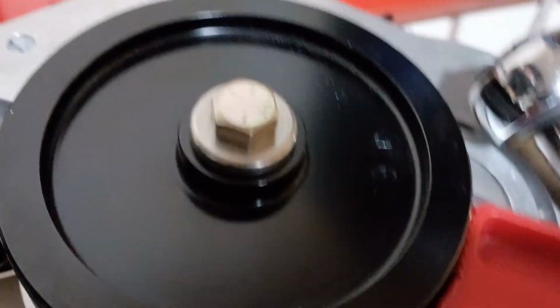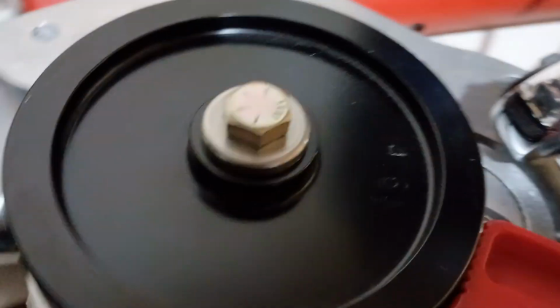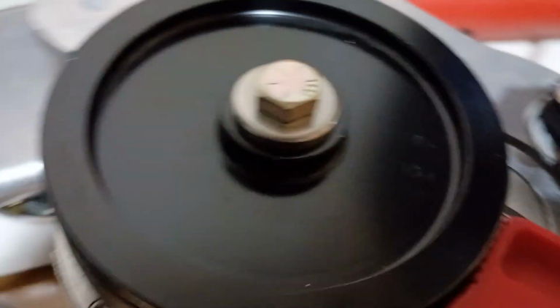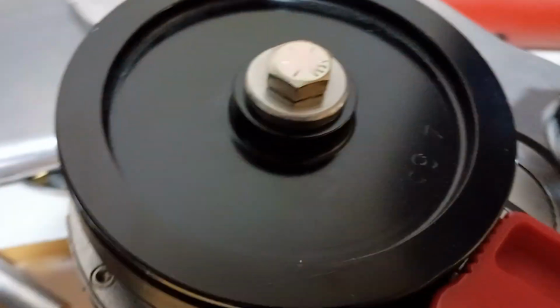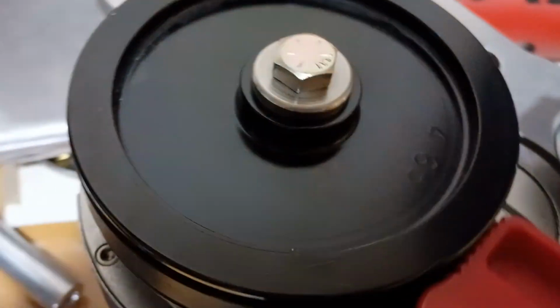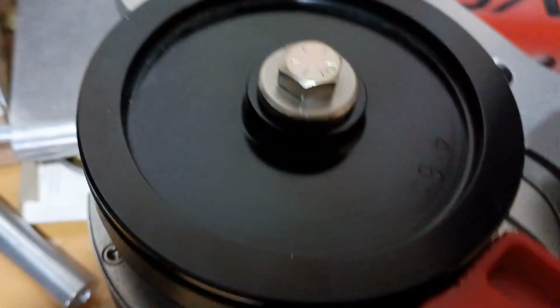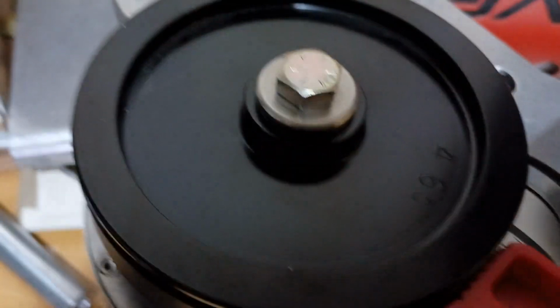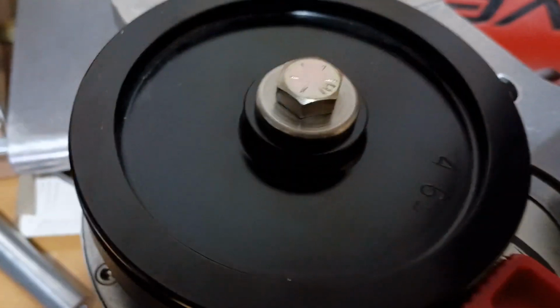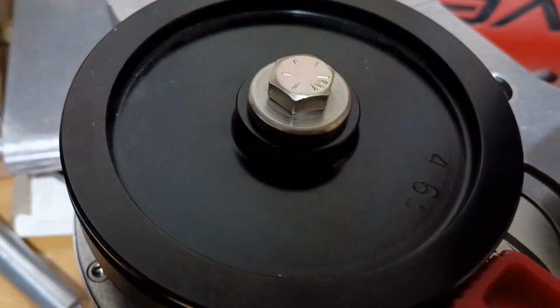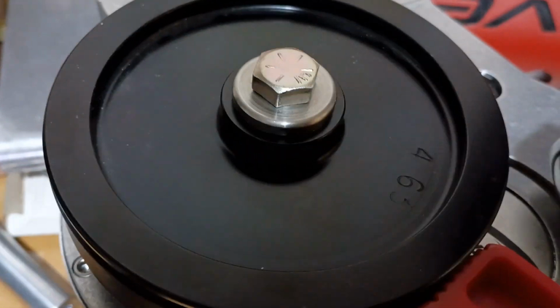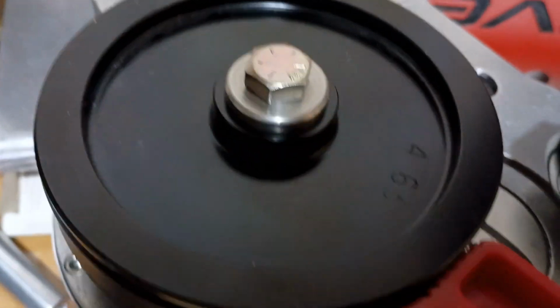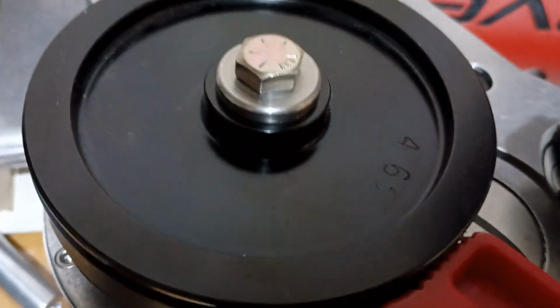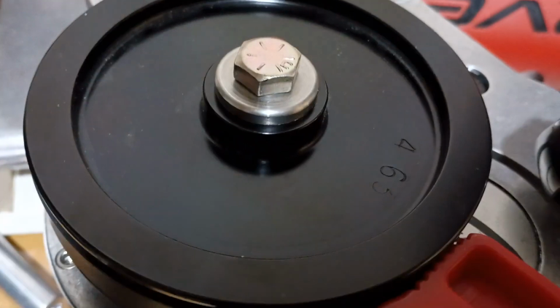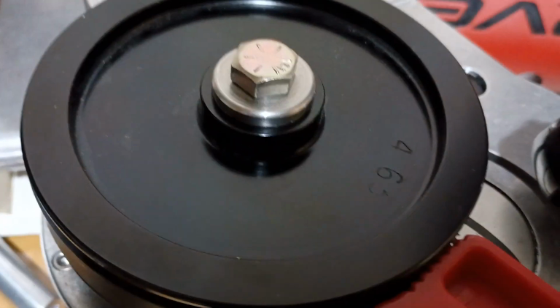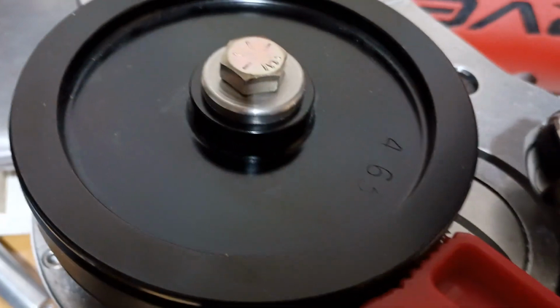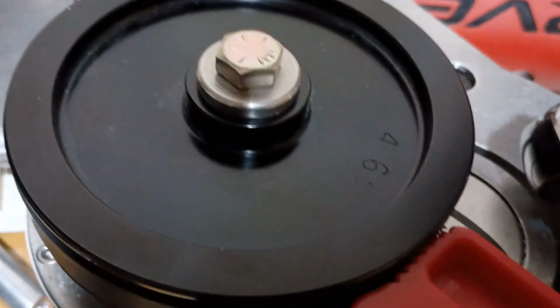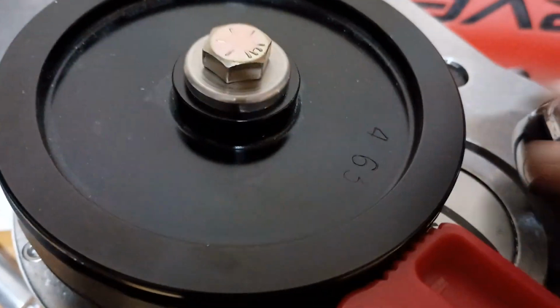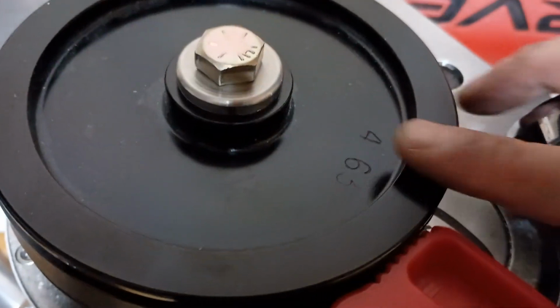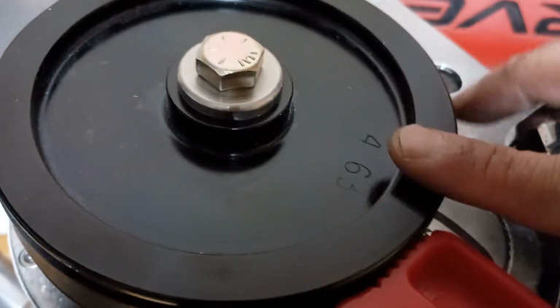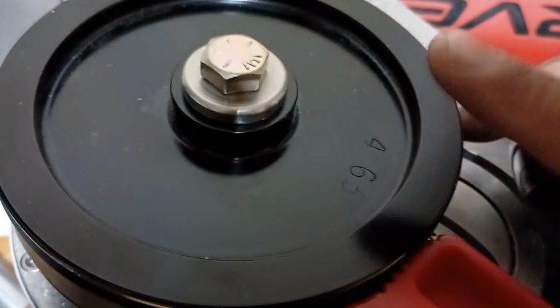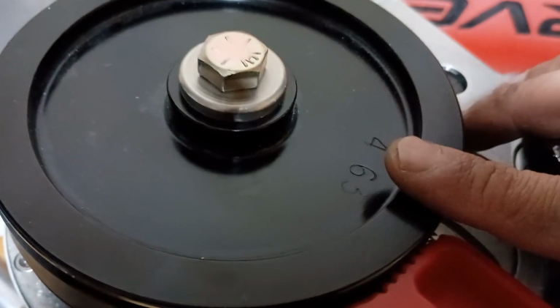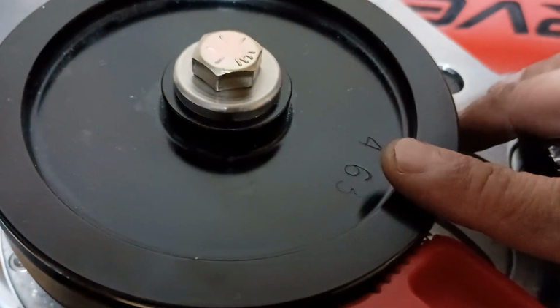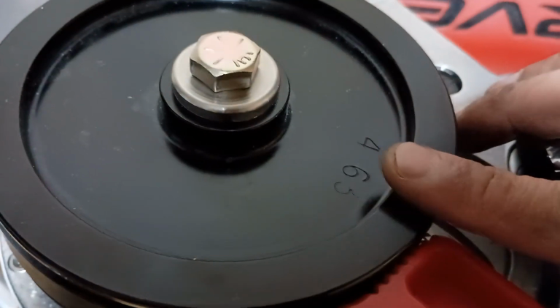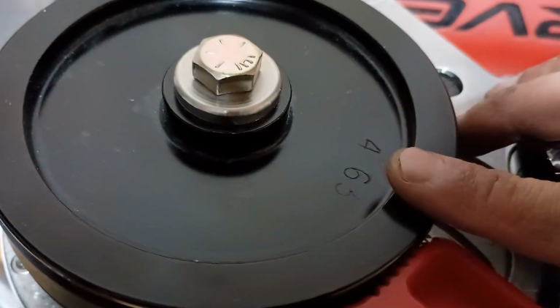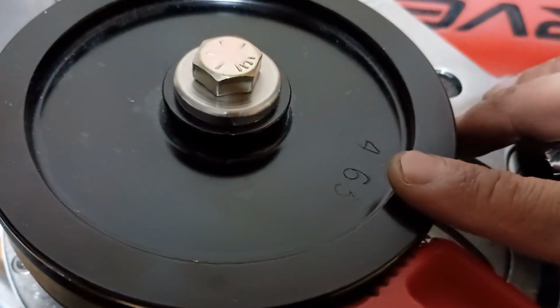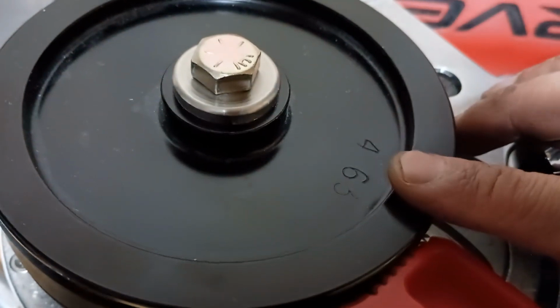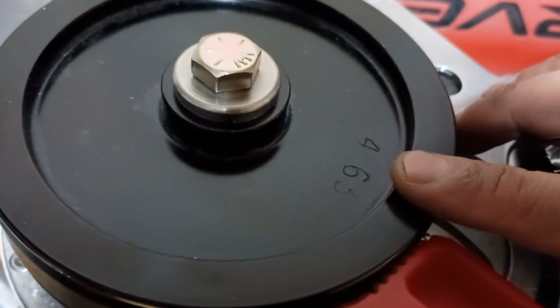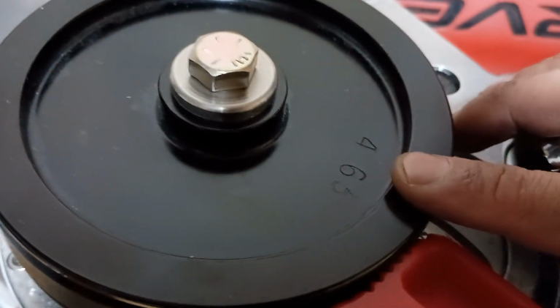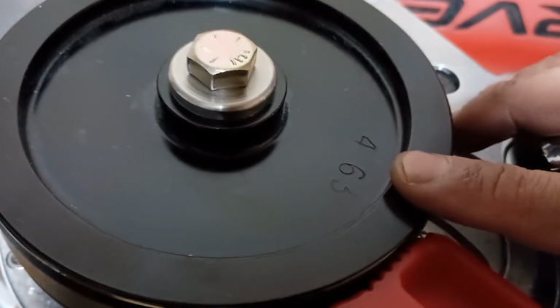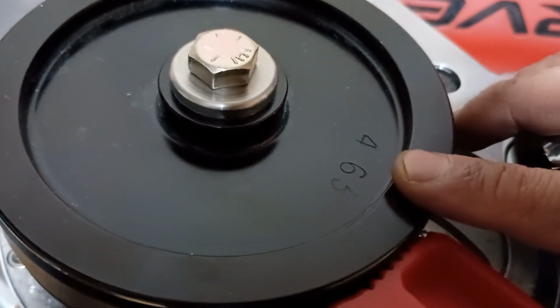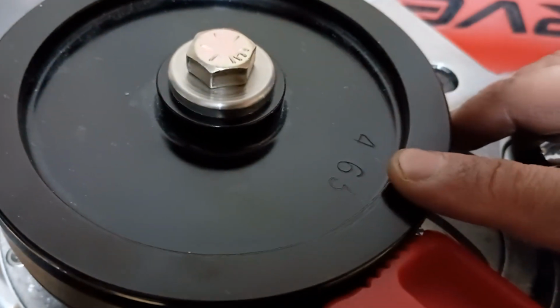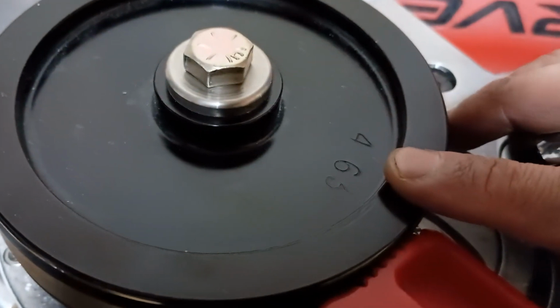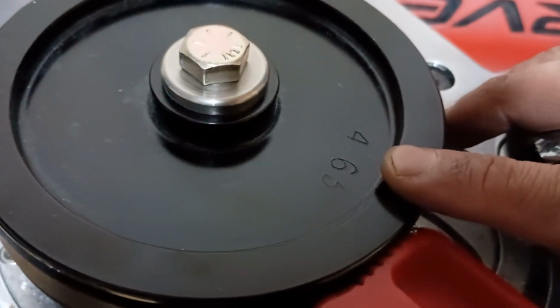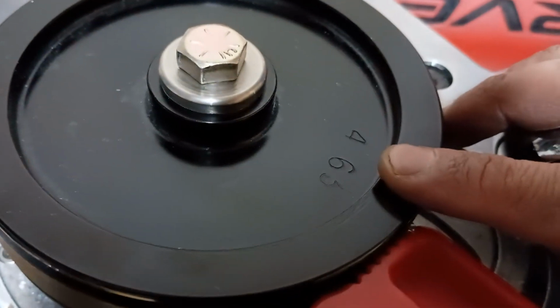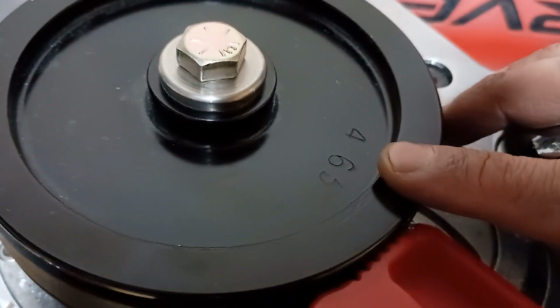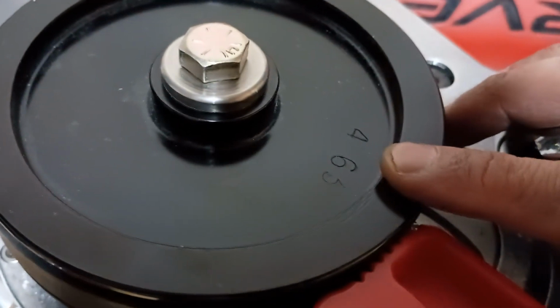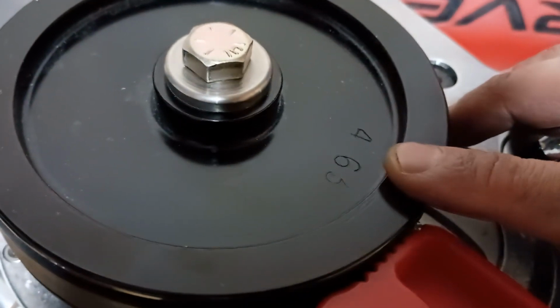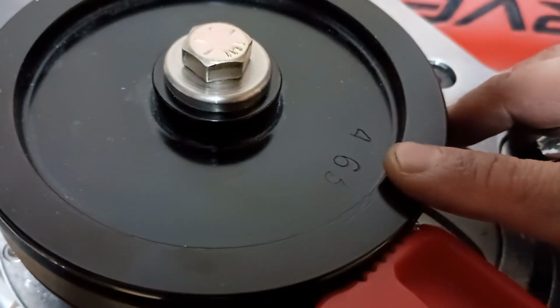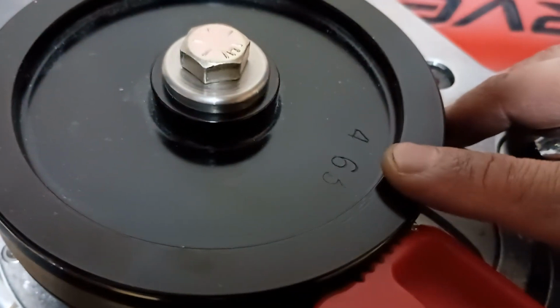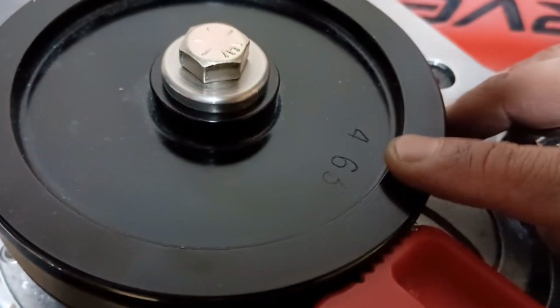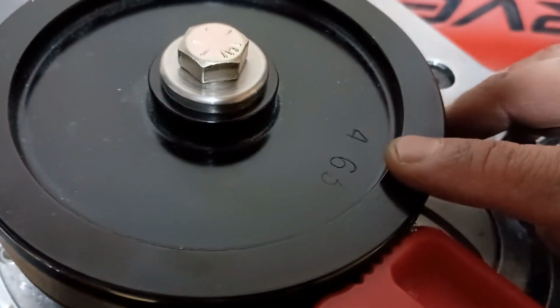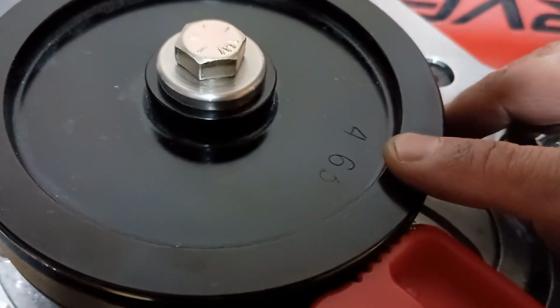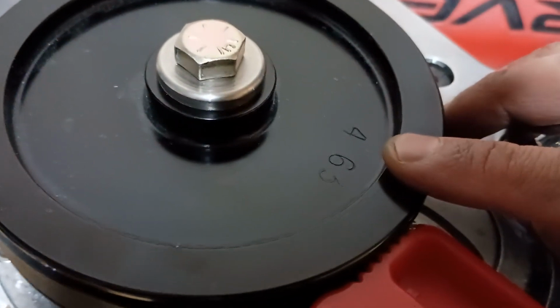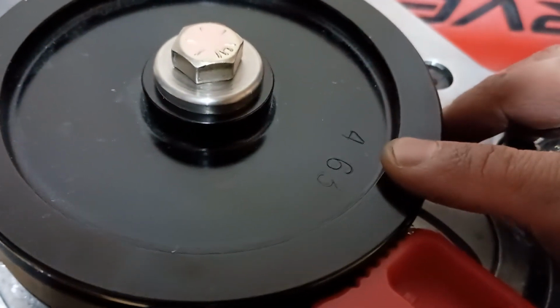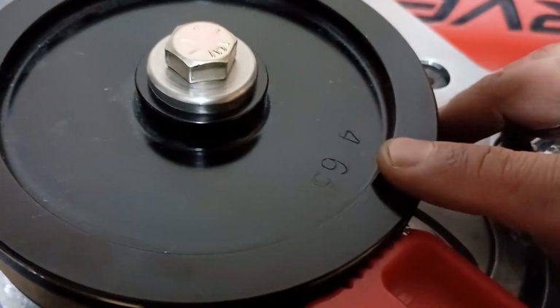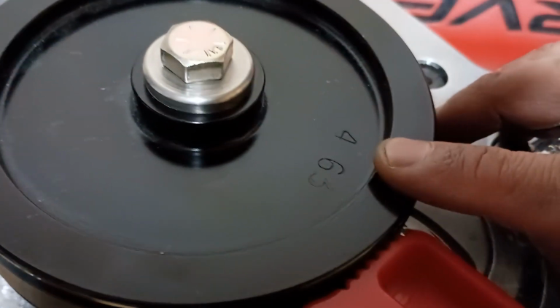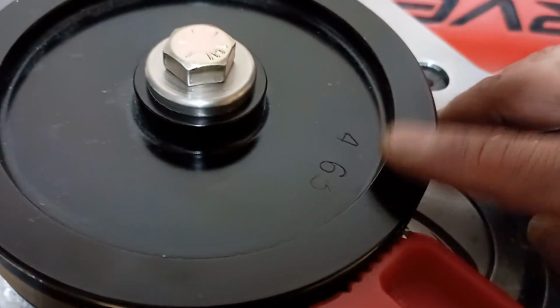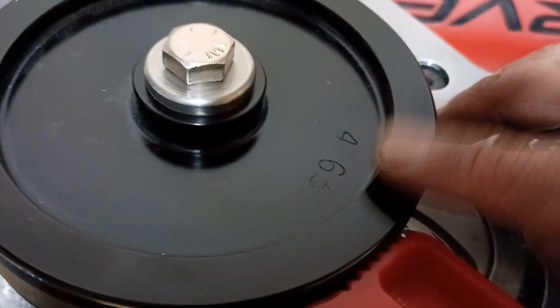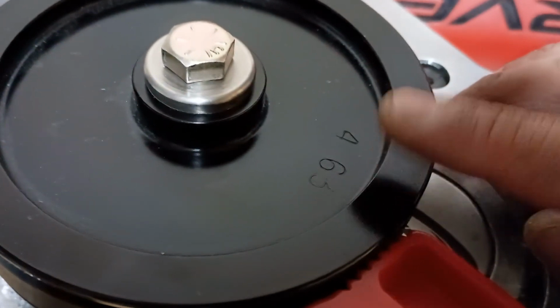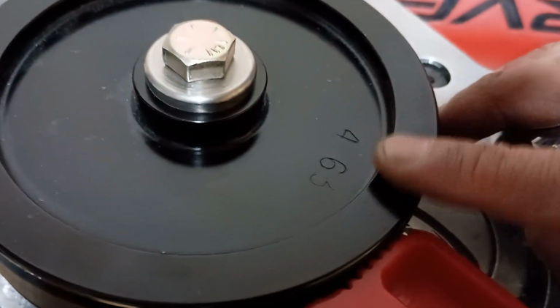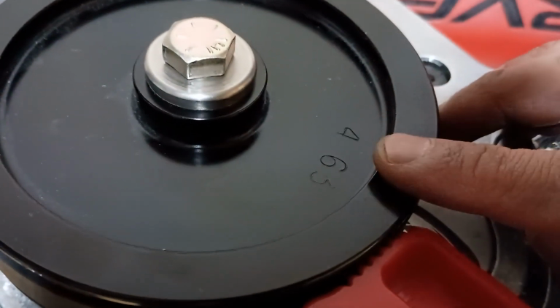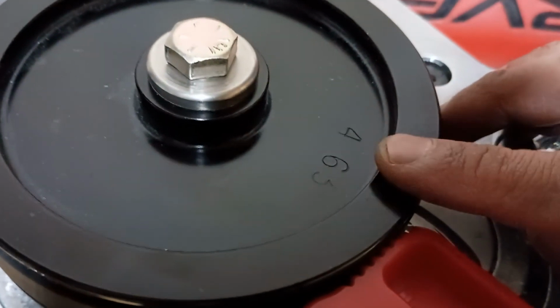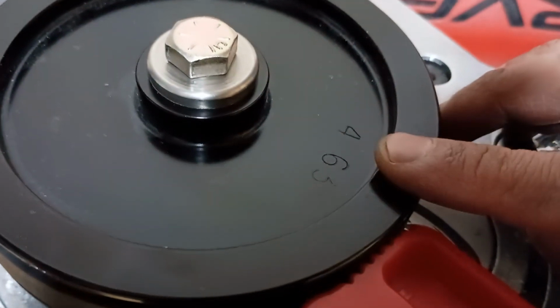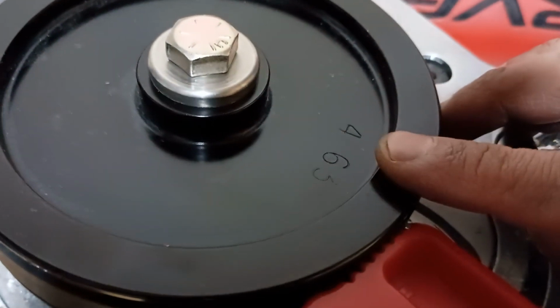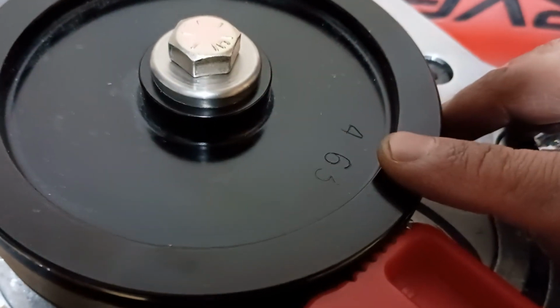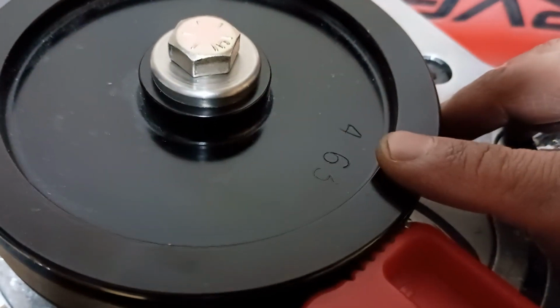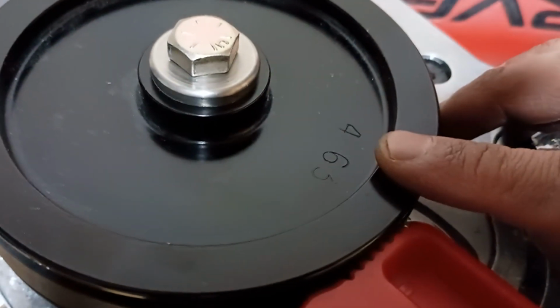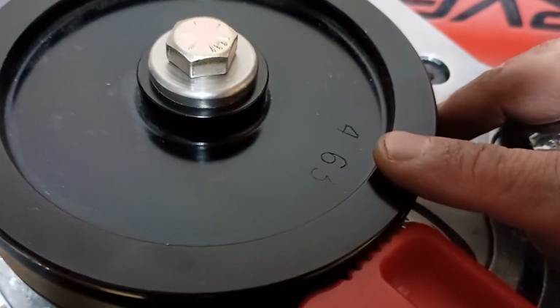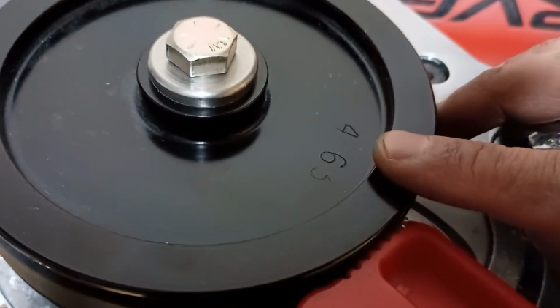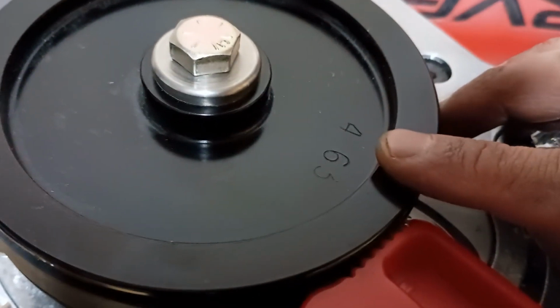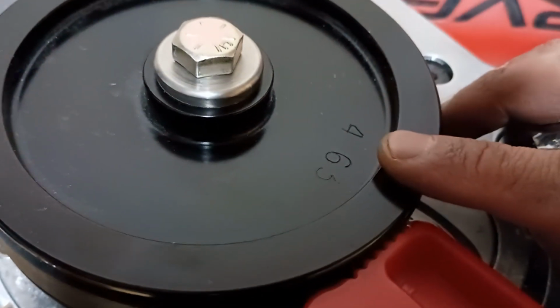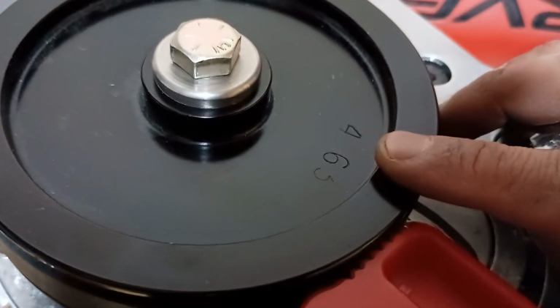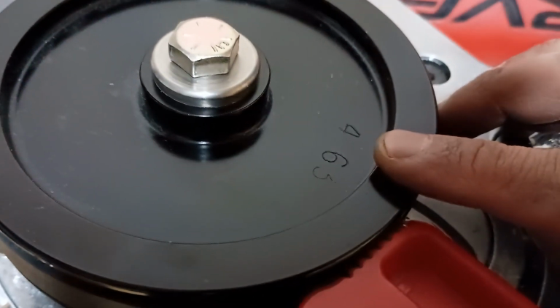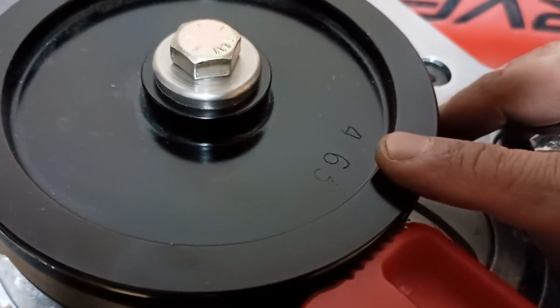Here's the final arrangement. Make sure you have the diameter of the pulley facing outward, or you're never going to remember what it was for next time.